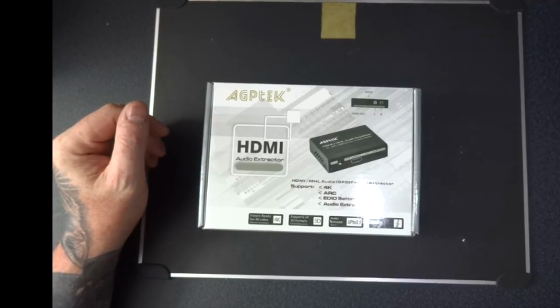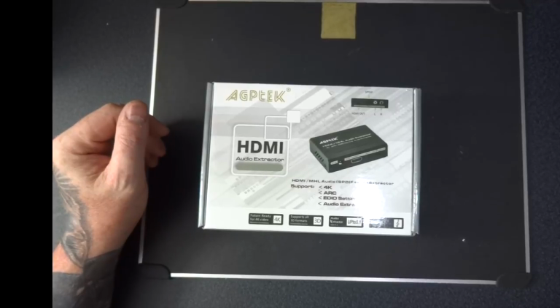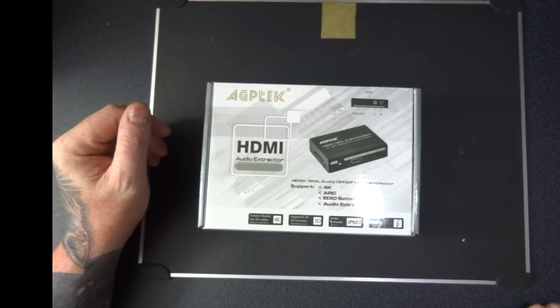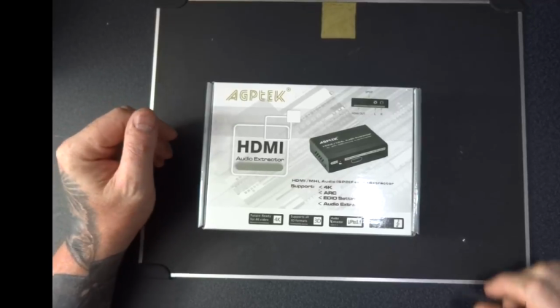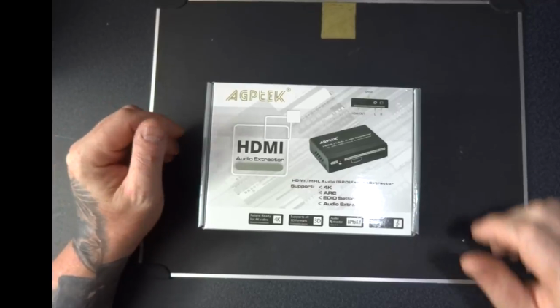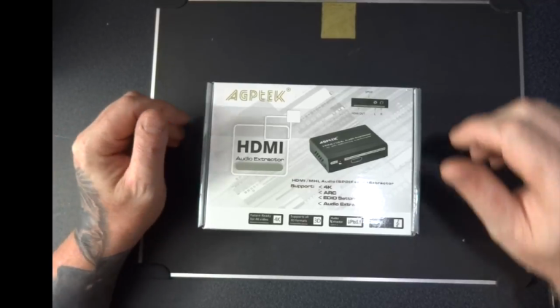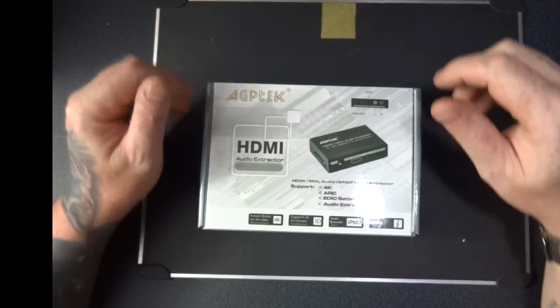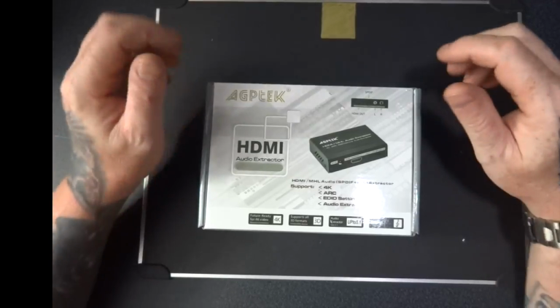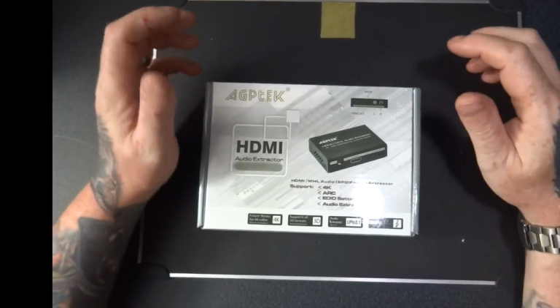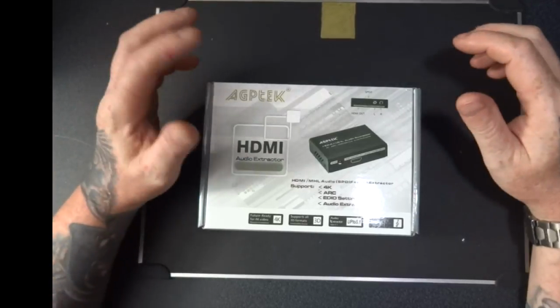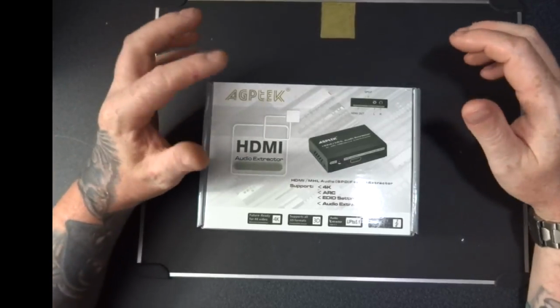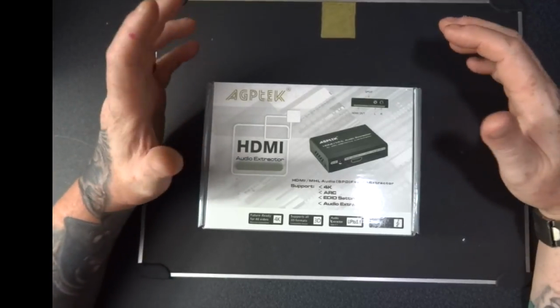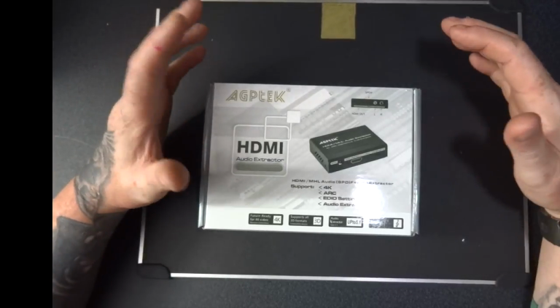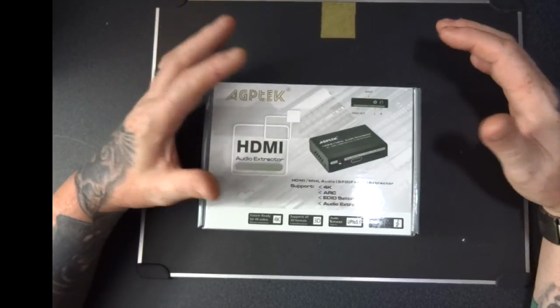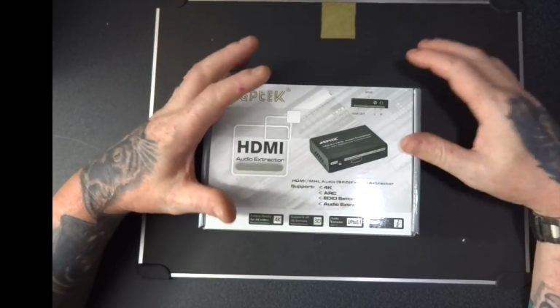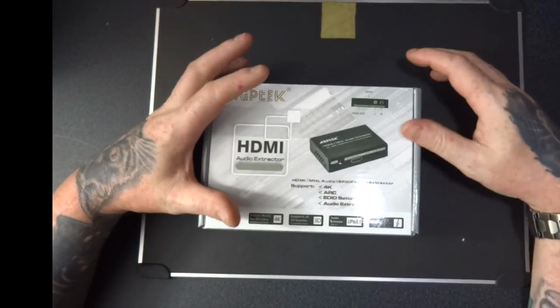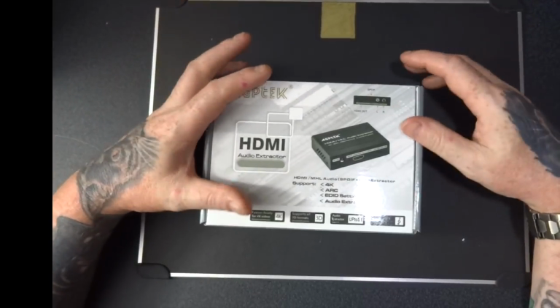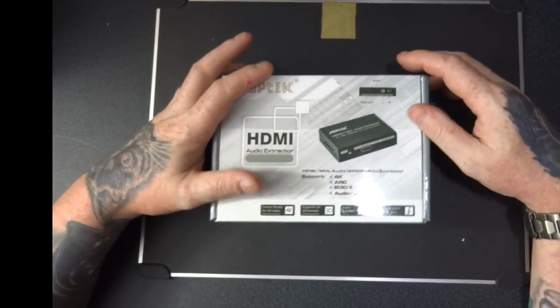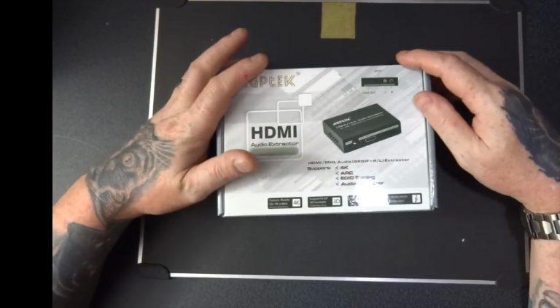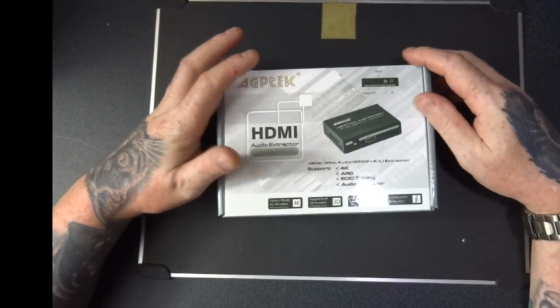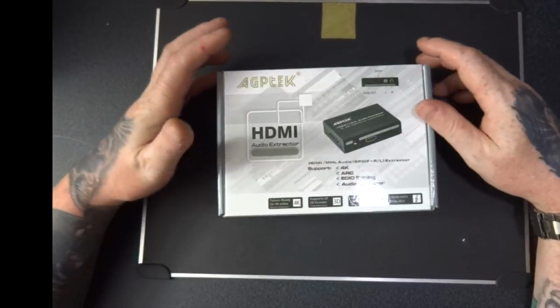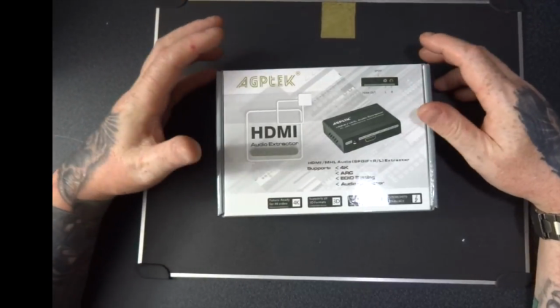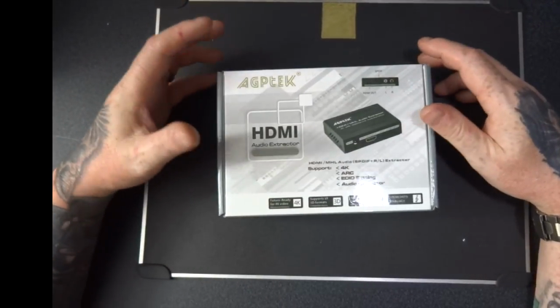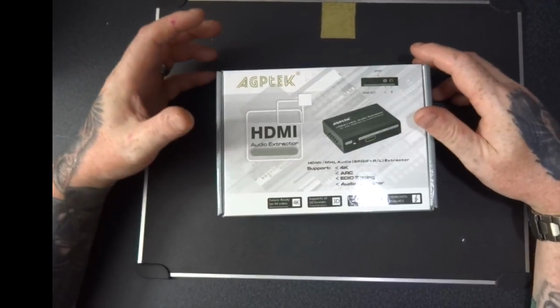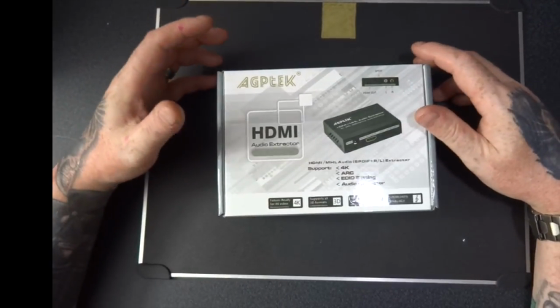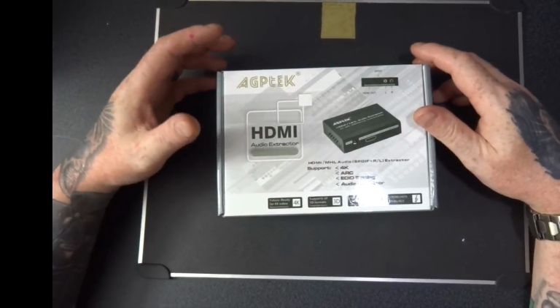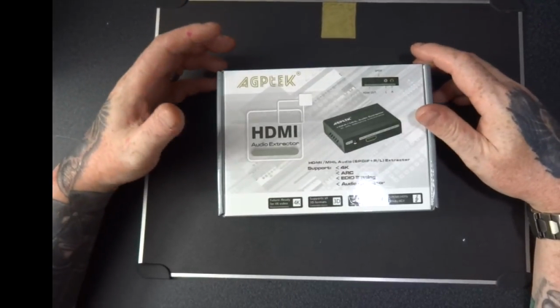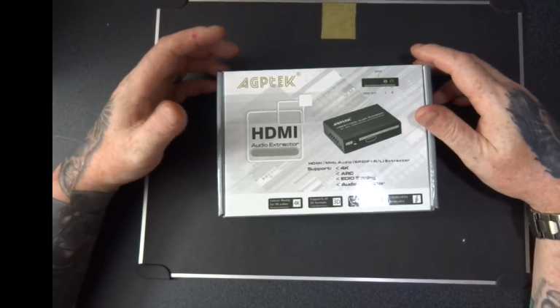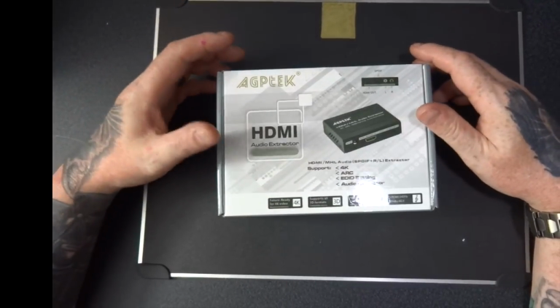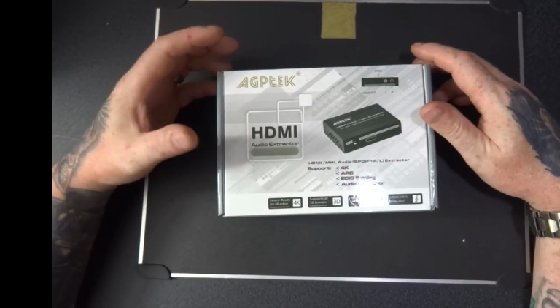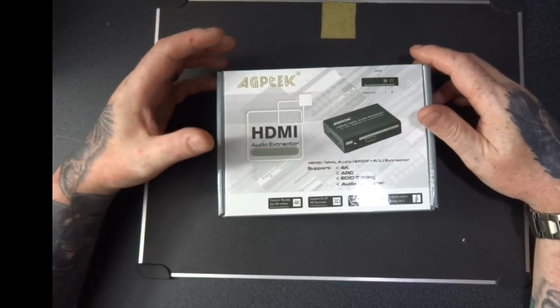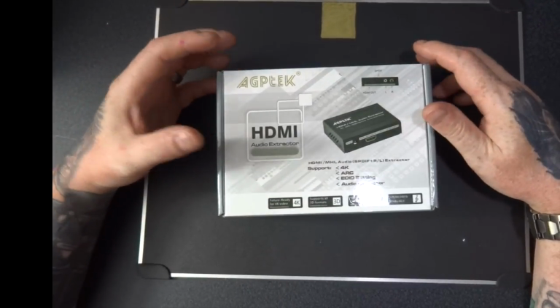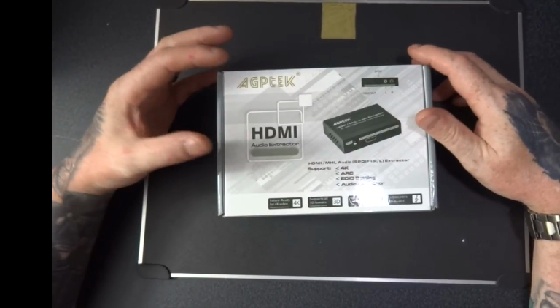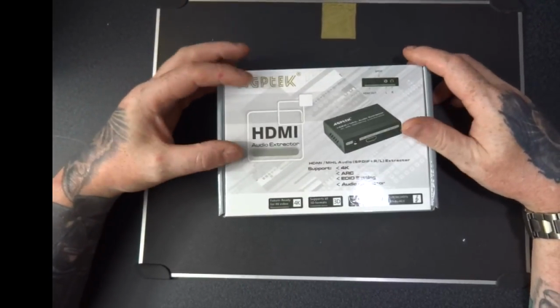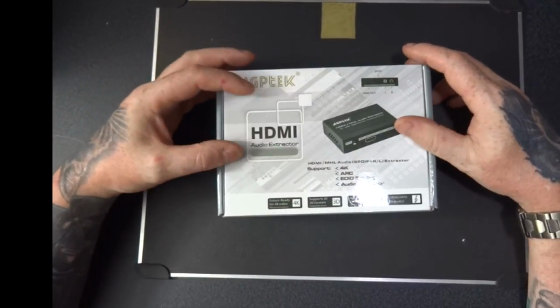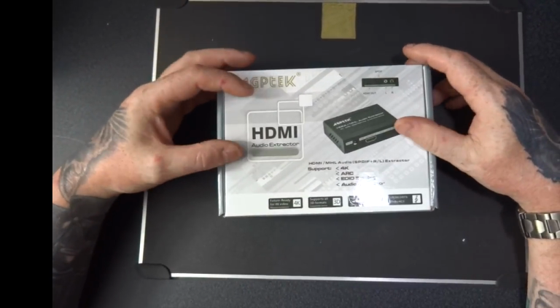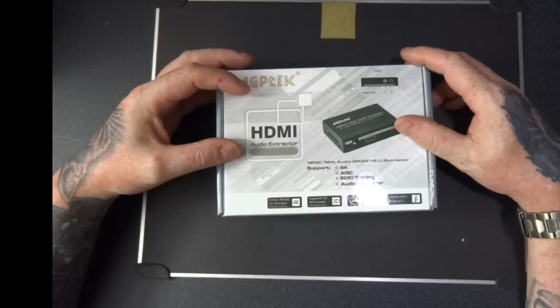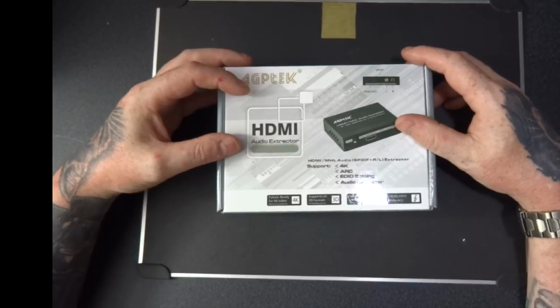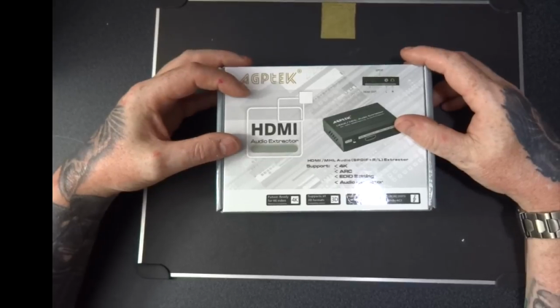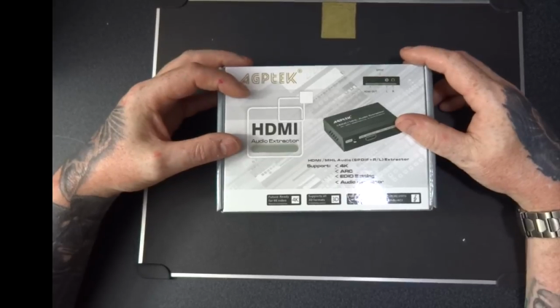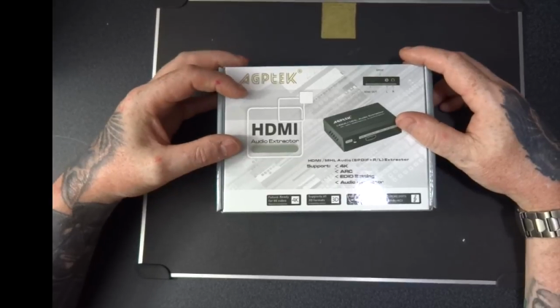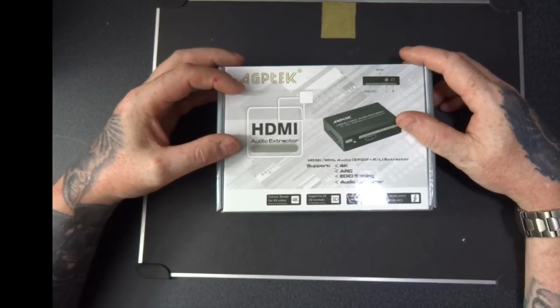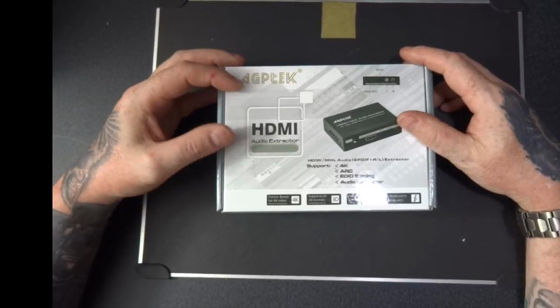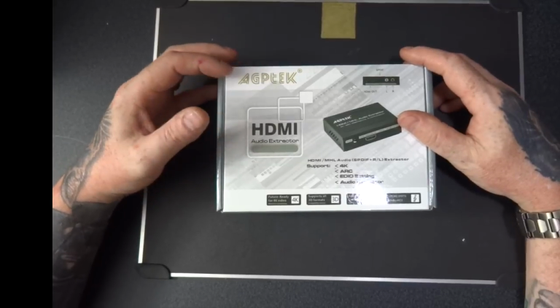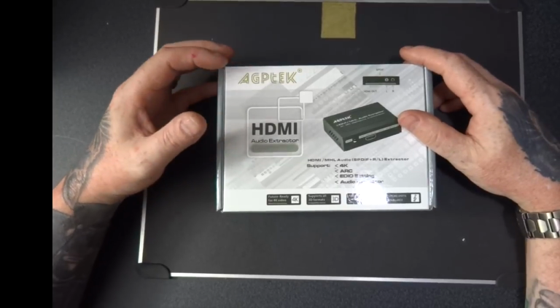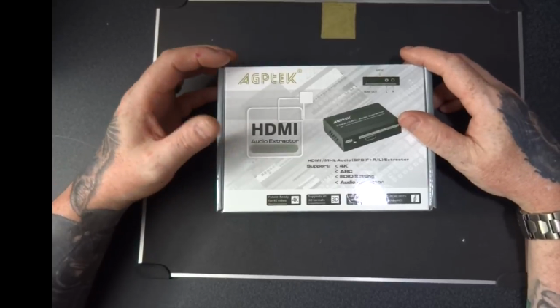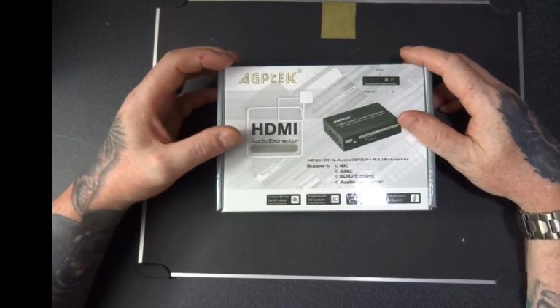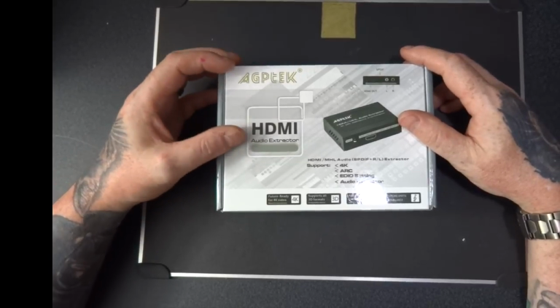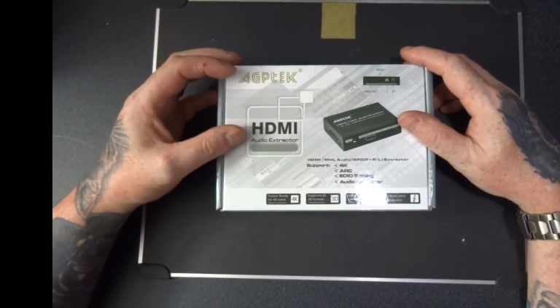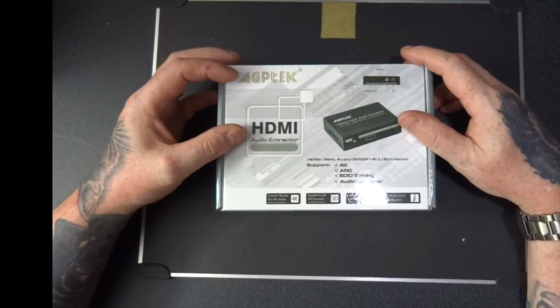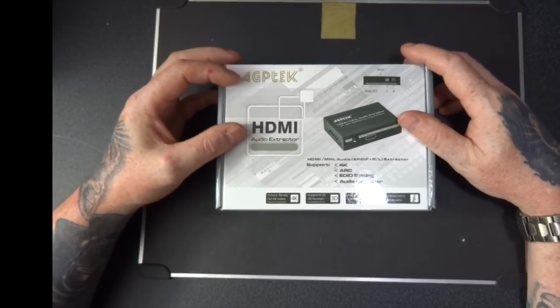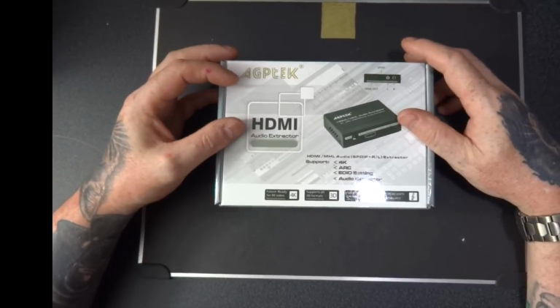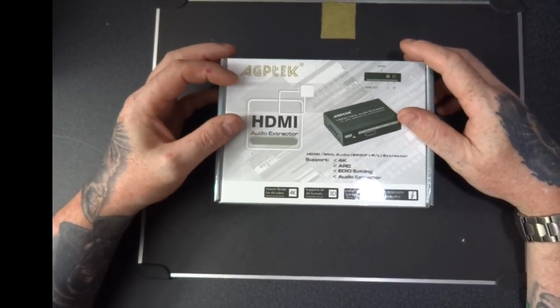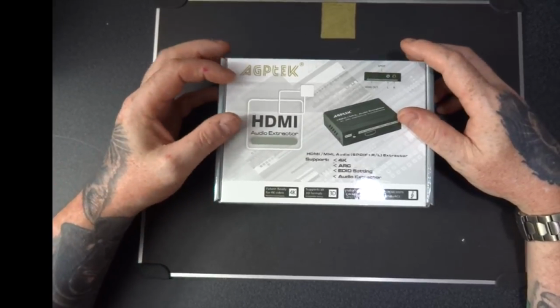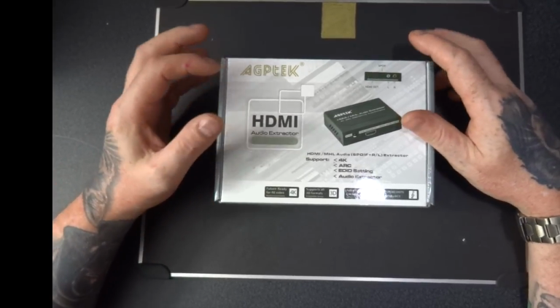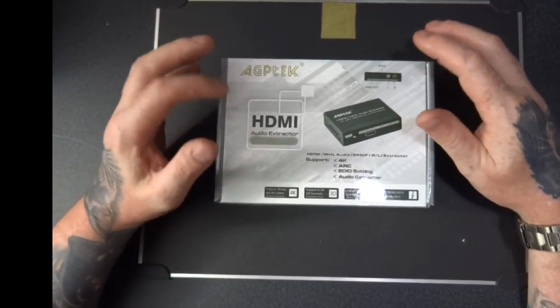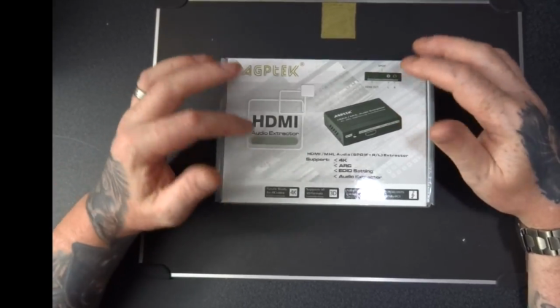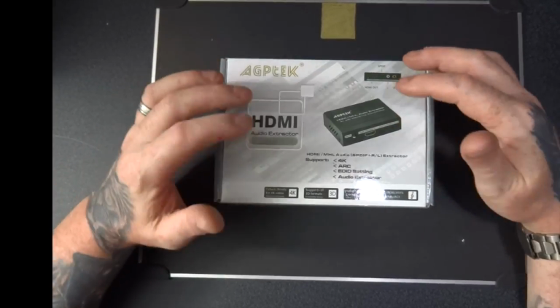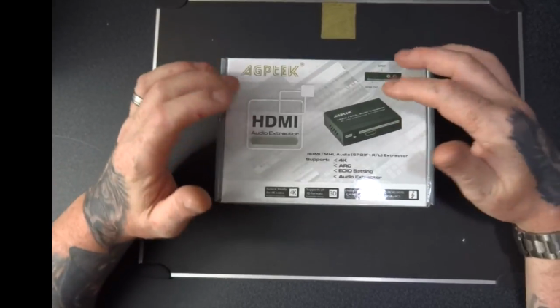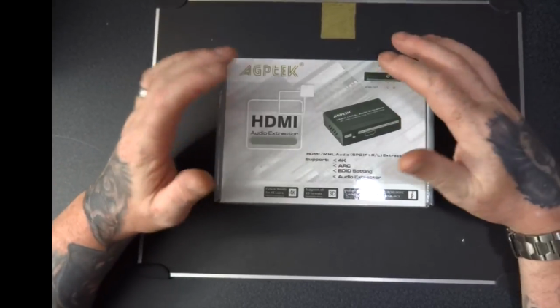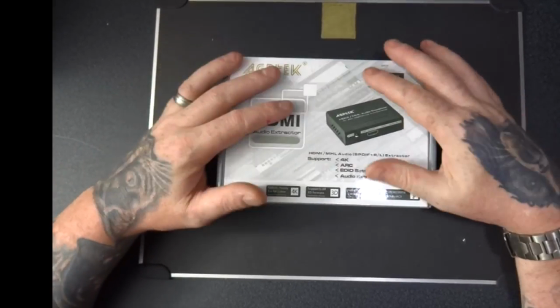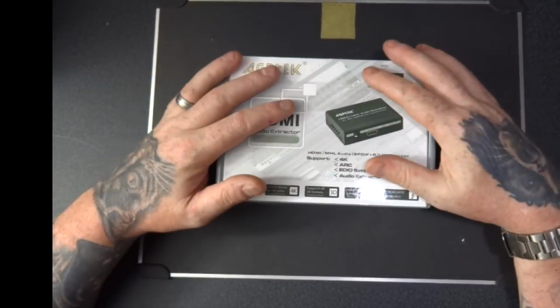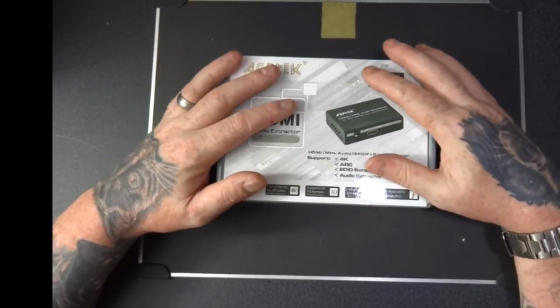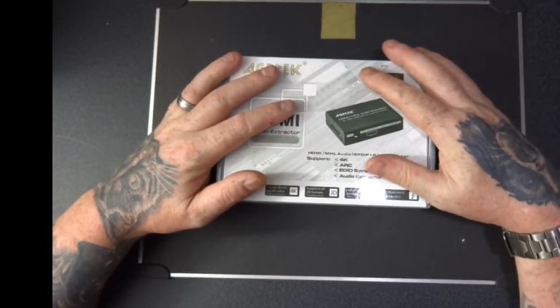Hello and welcome to Tech Checker today. I'm going to be showing you this AGP tech HDMI MHL audio extractor.